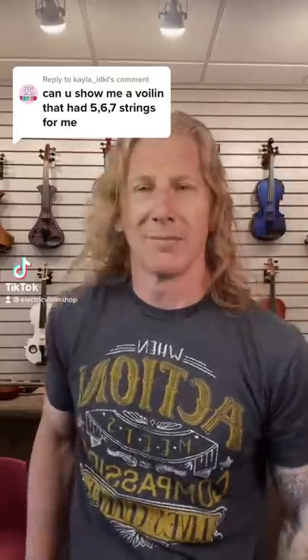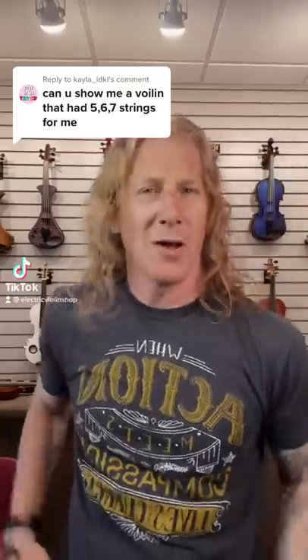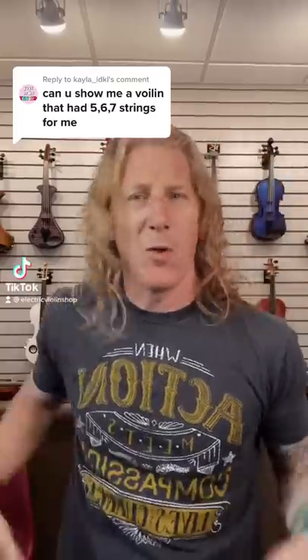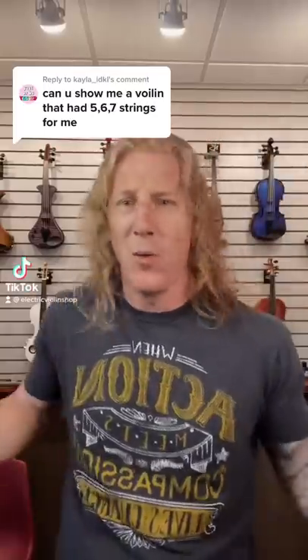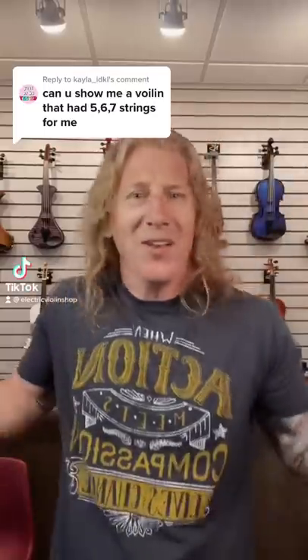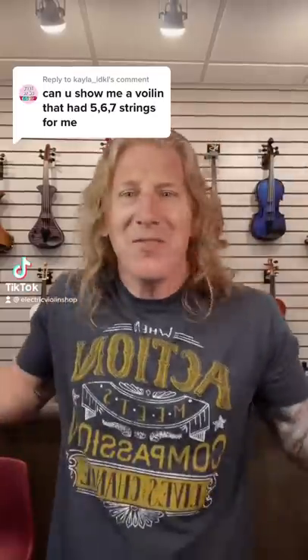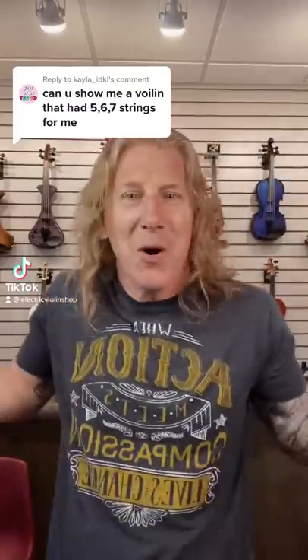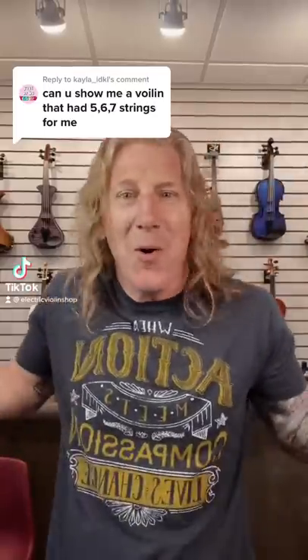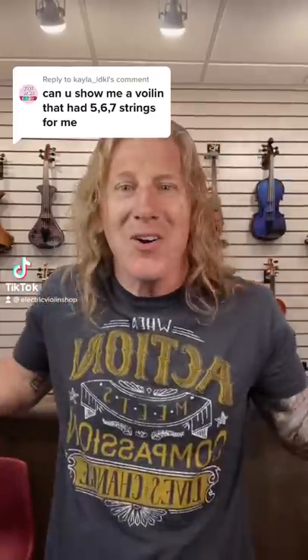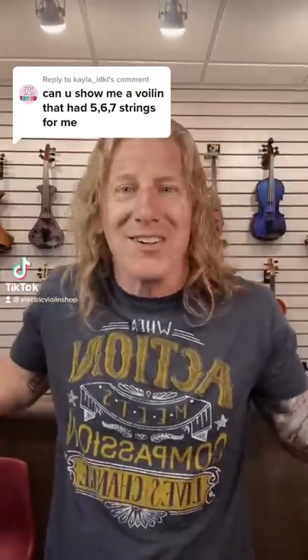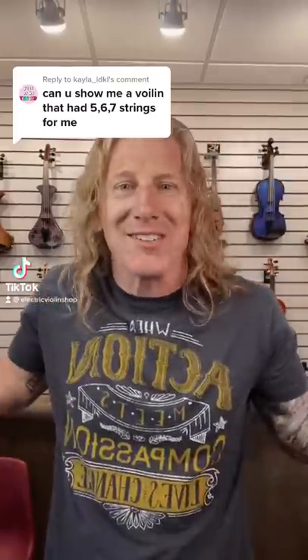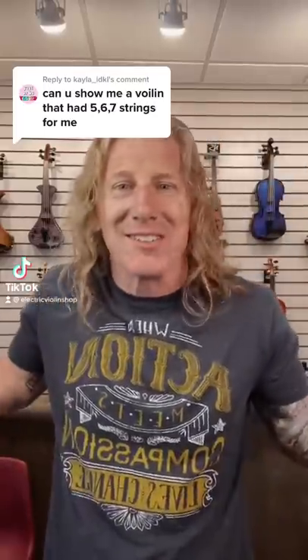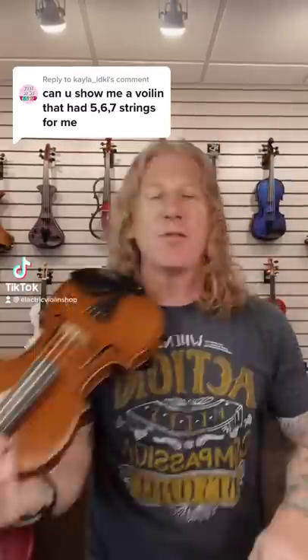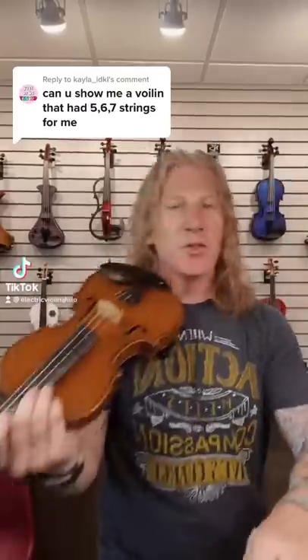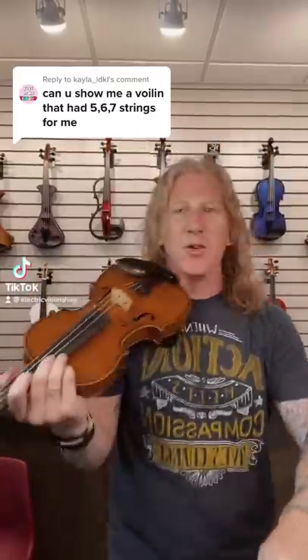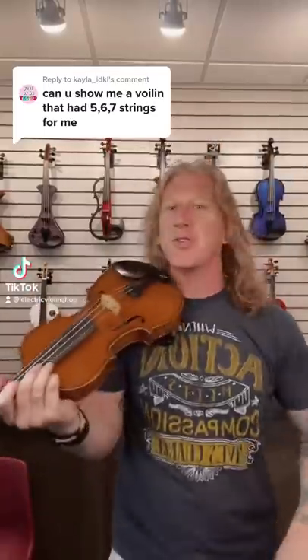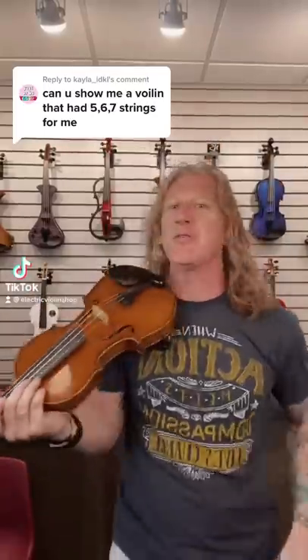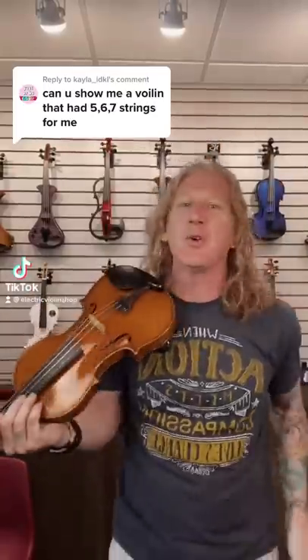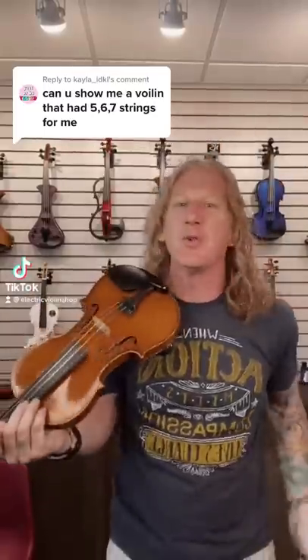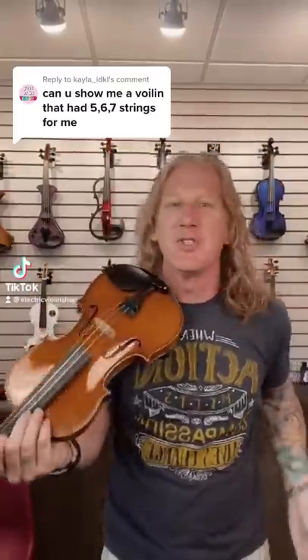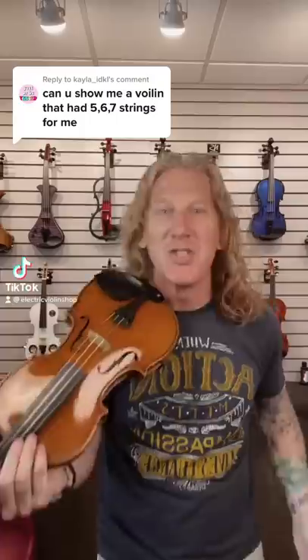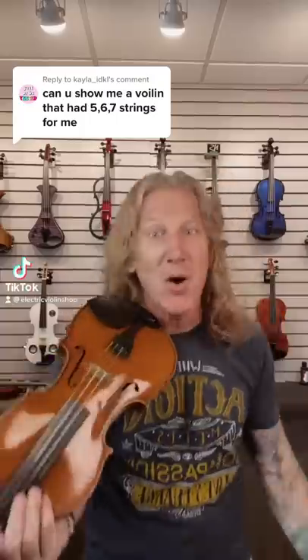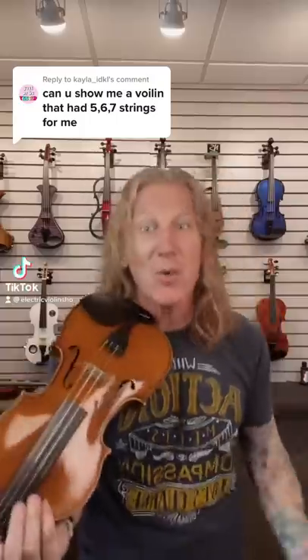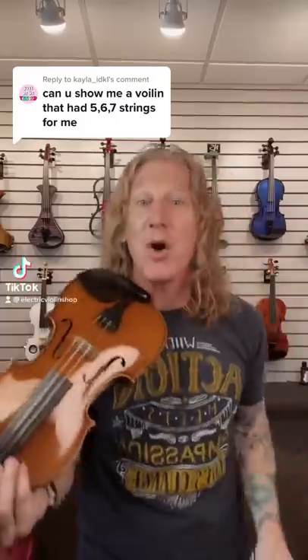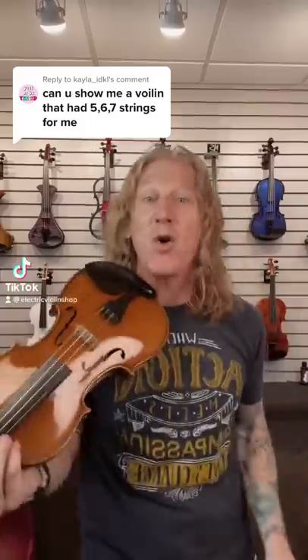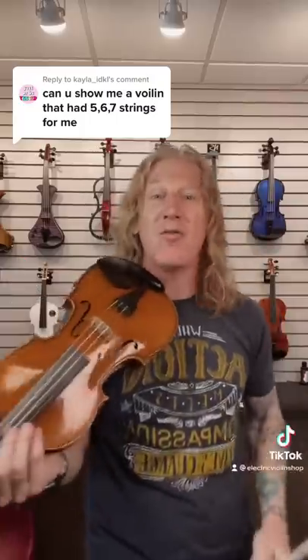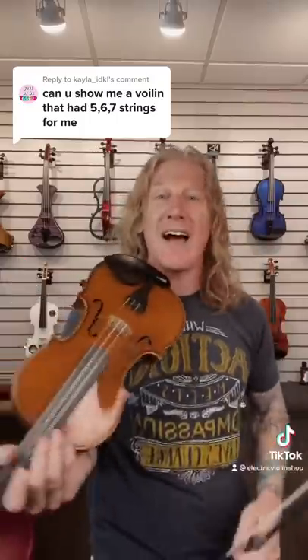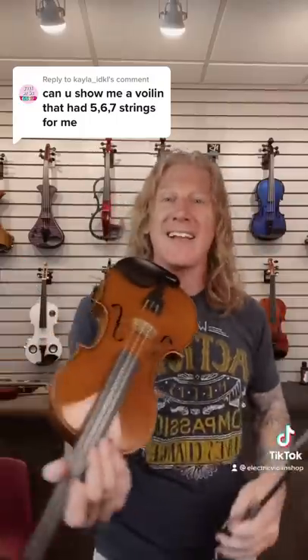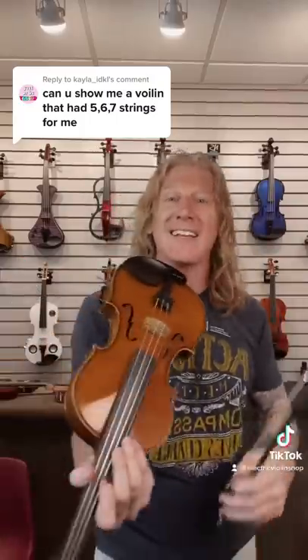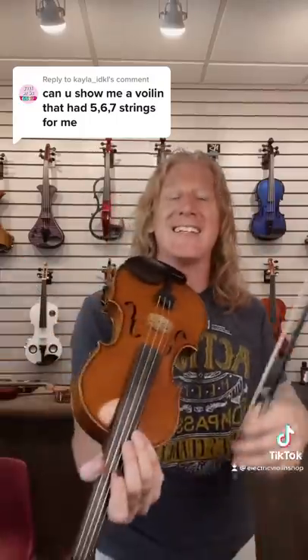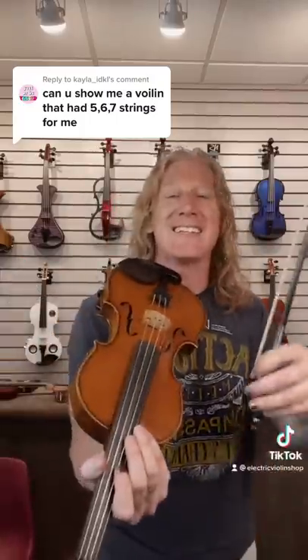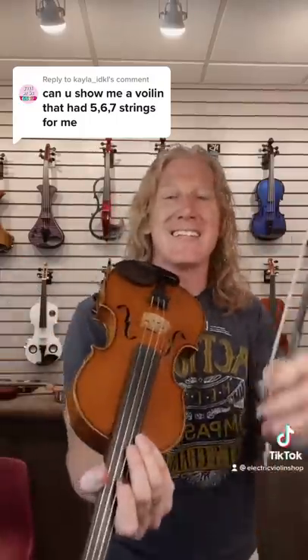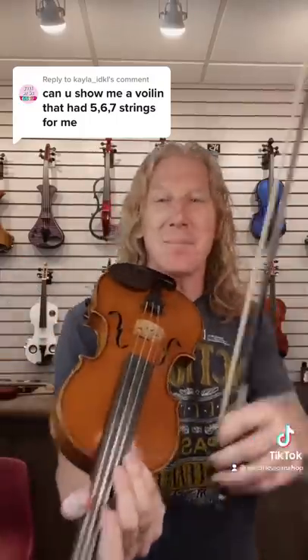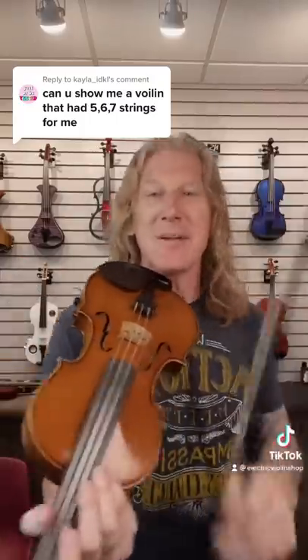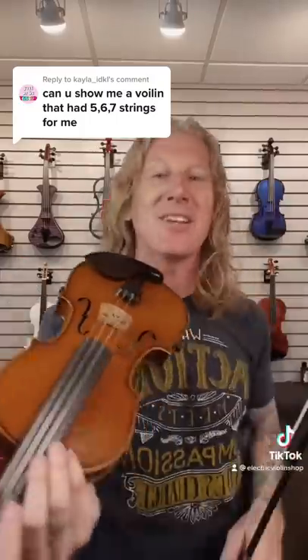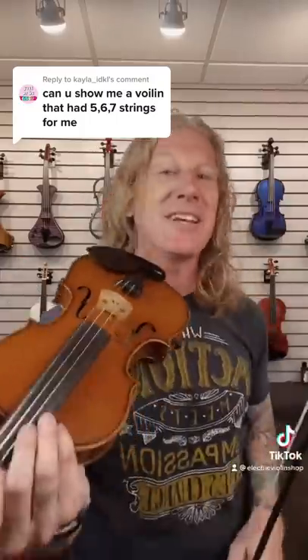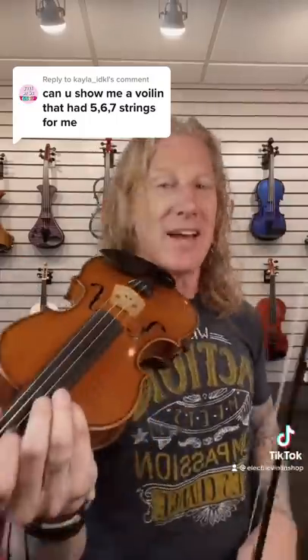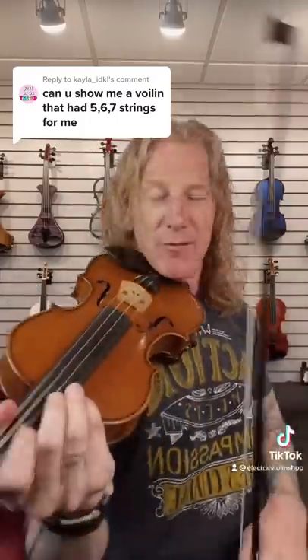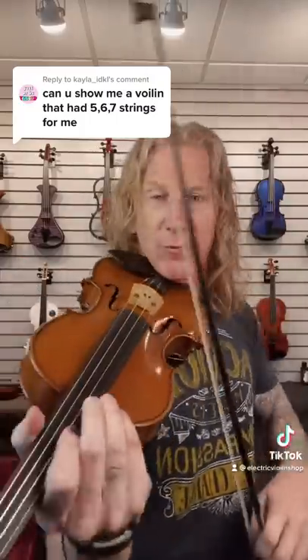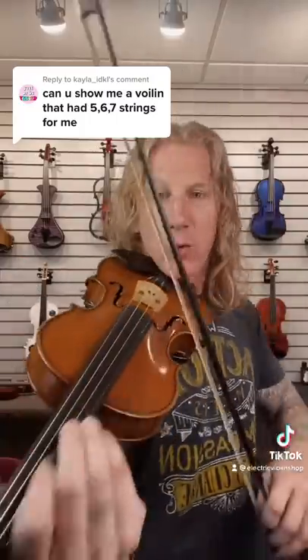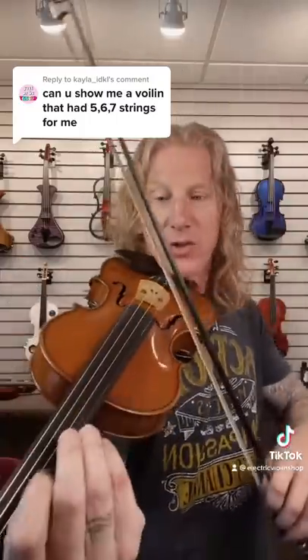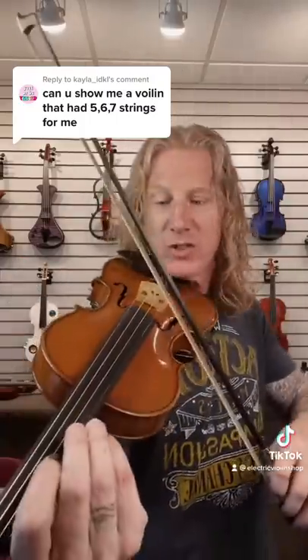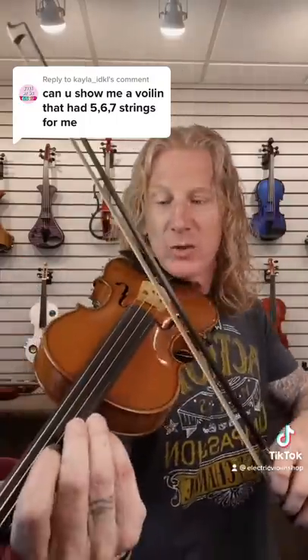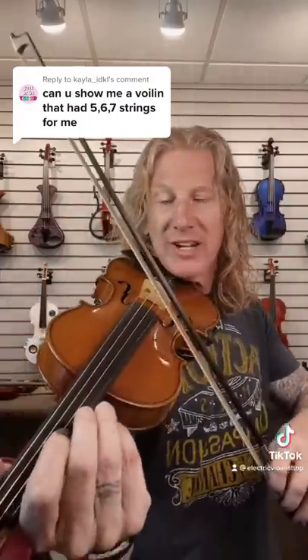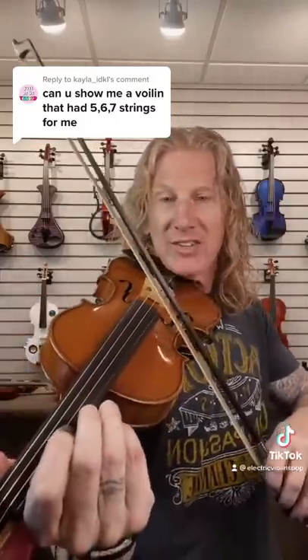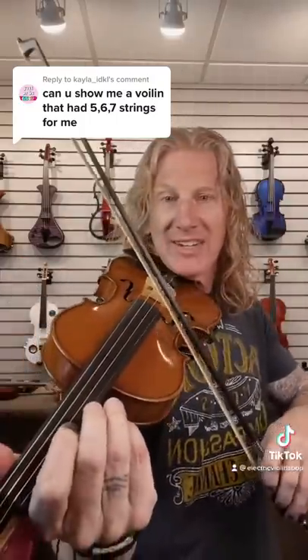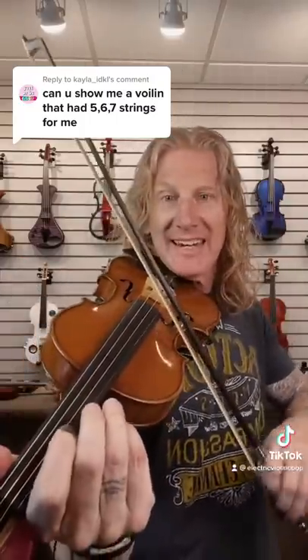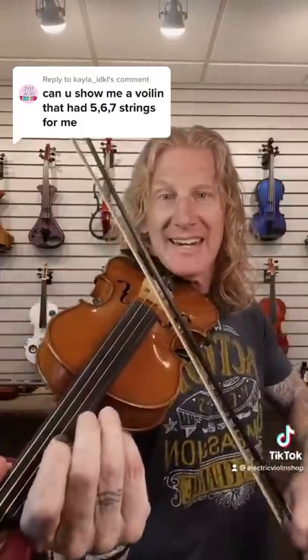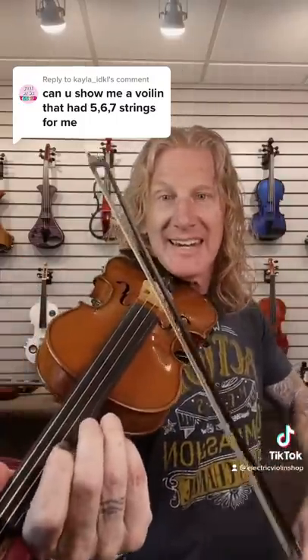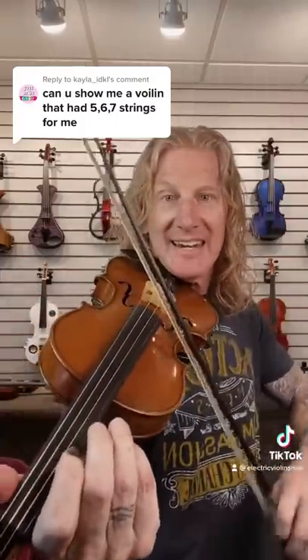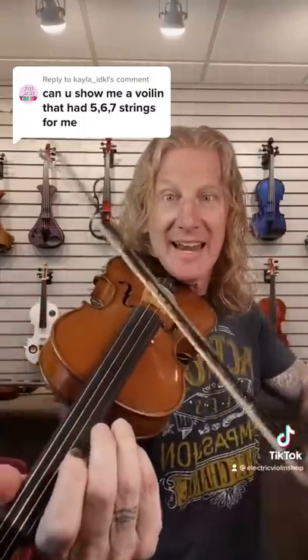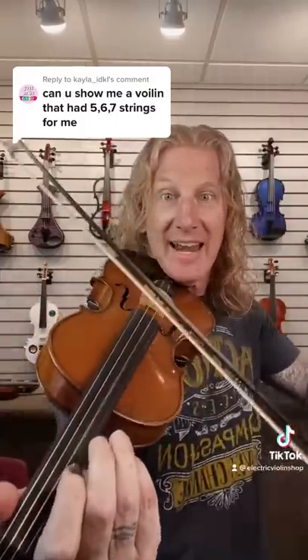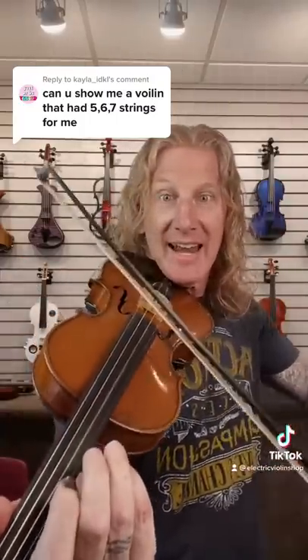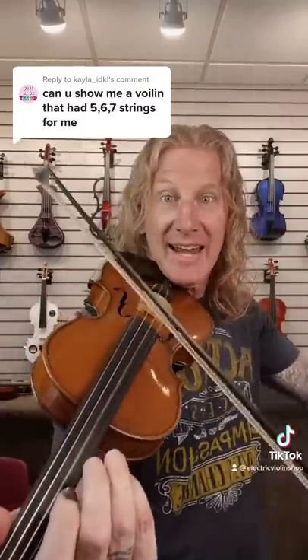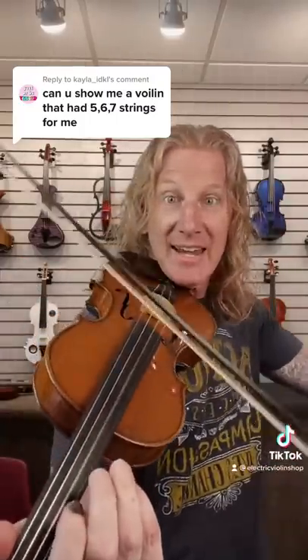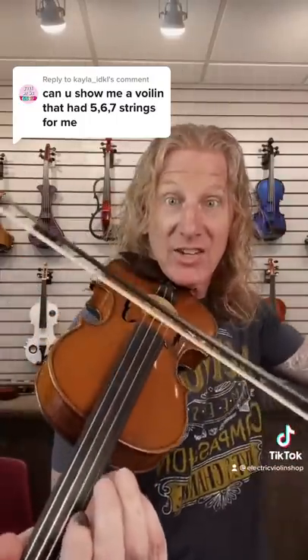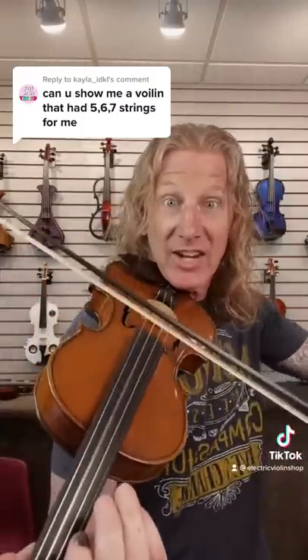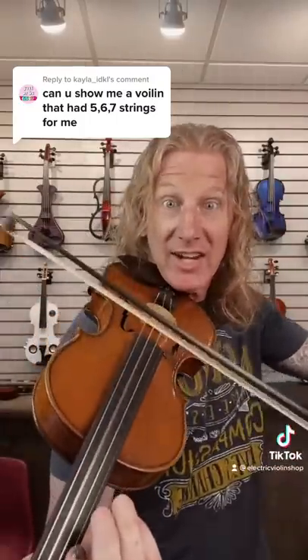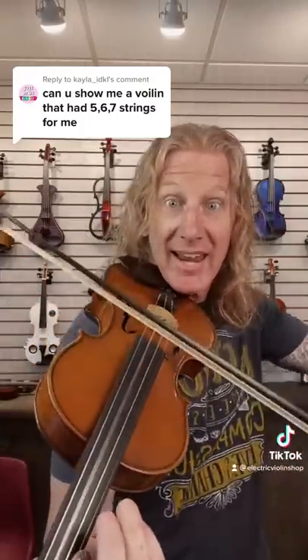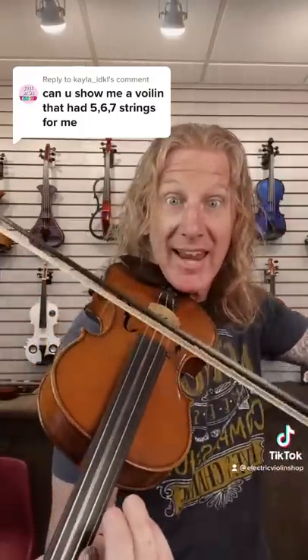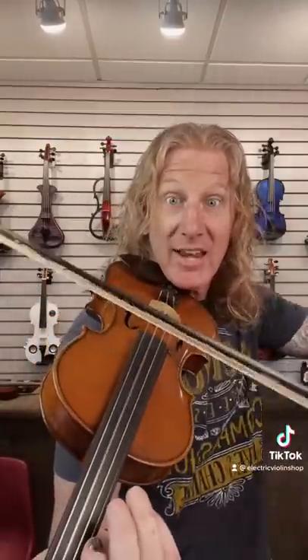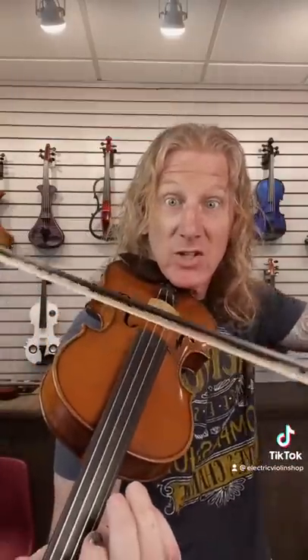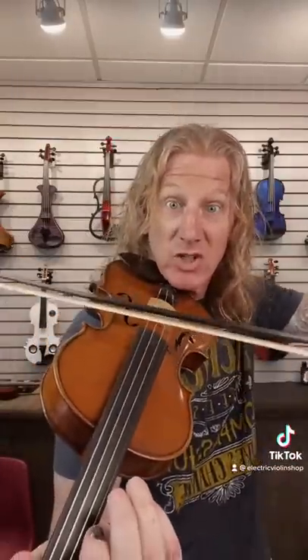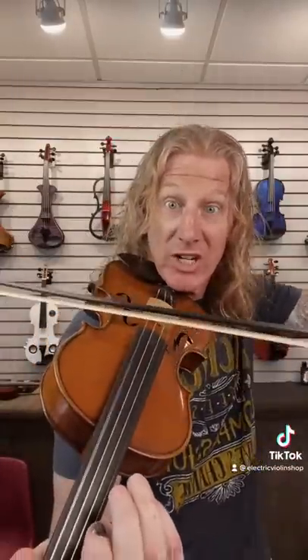Well, of course. For those of you who don't know, violins typically have four strings: E, A, D, and G.